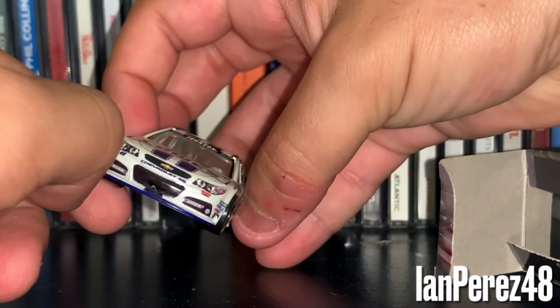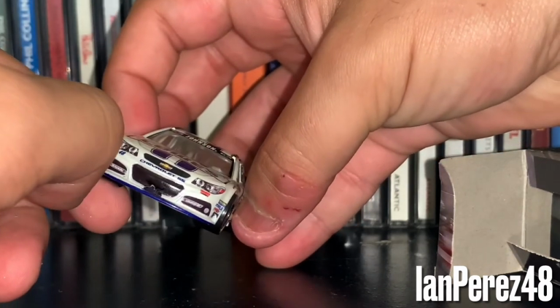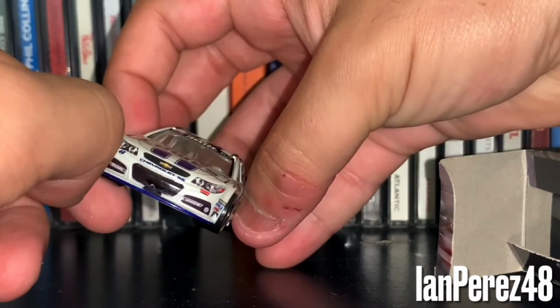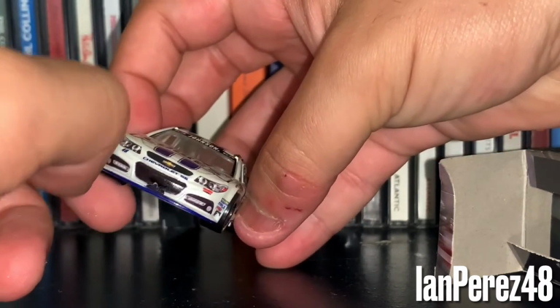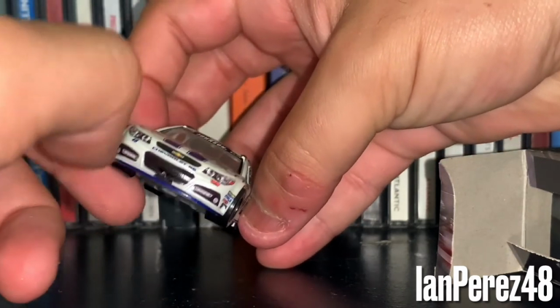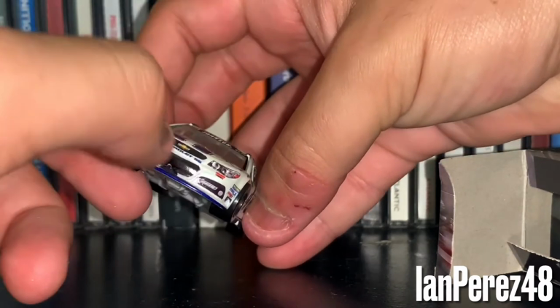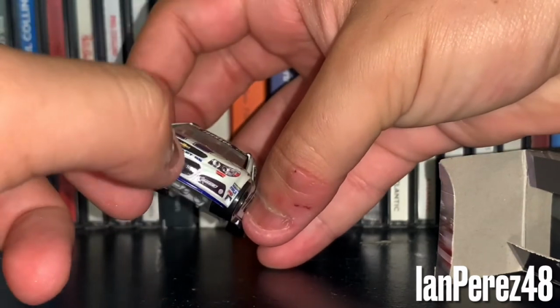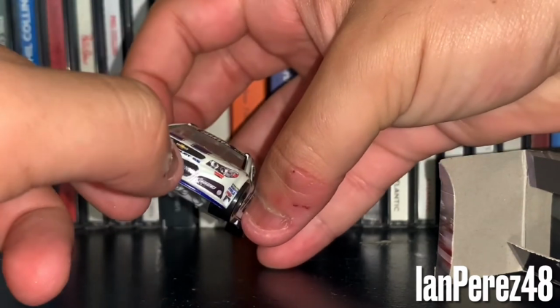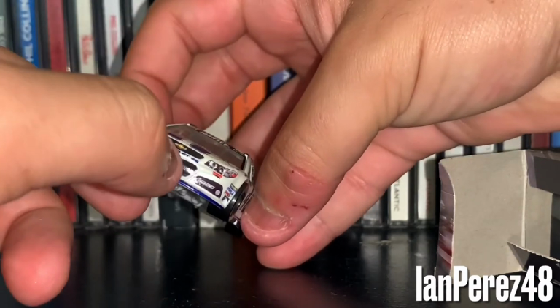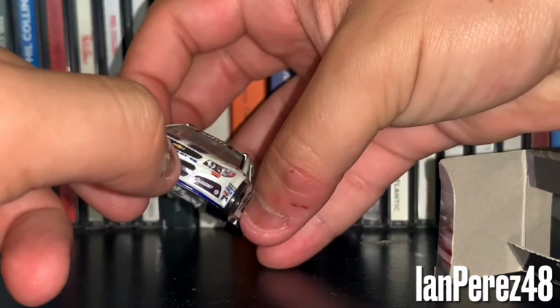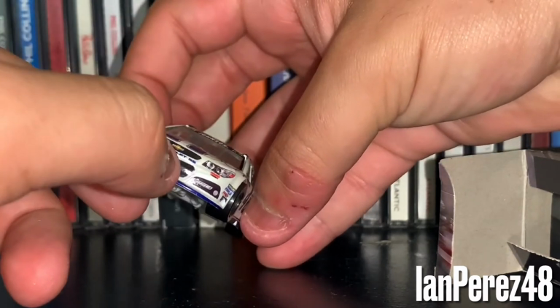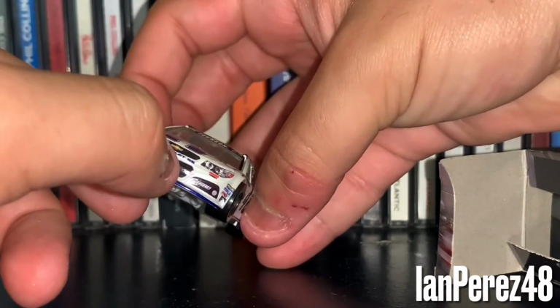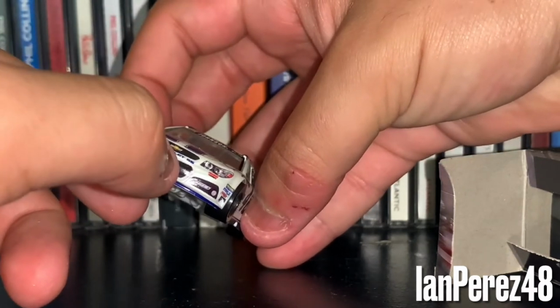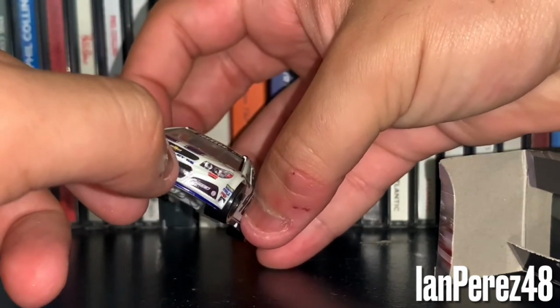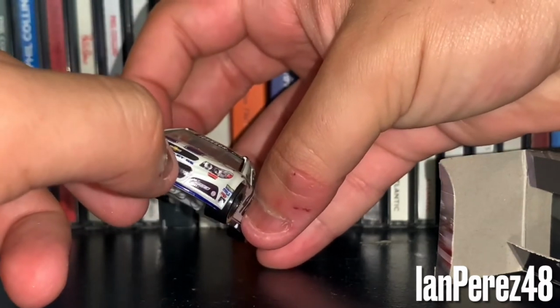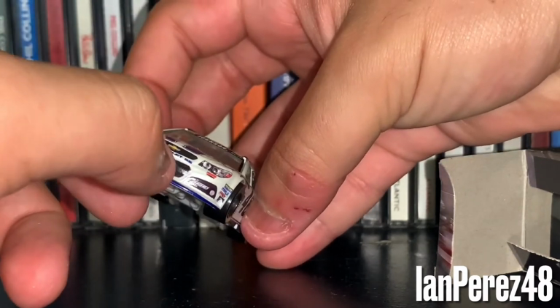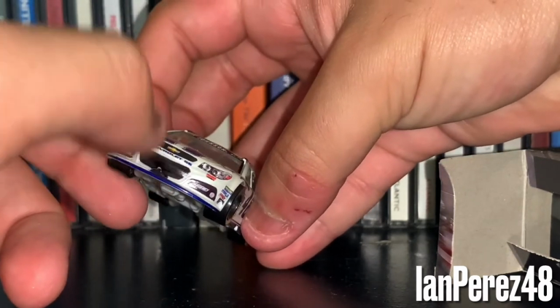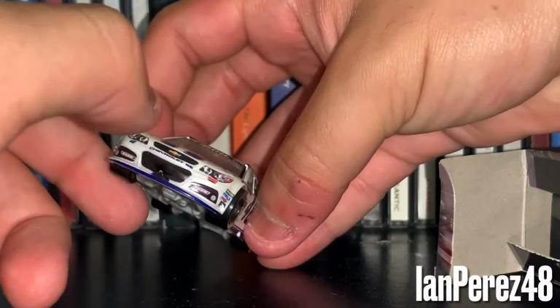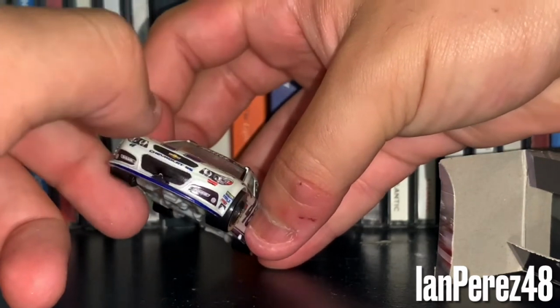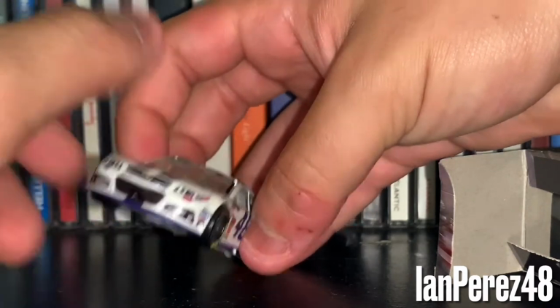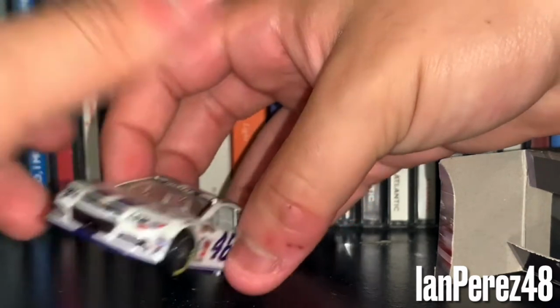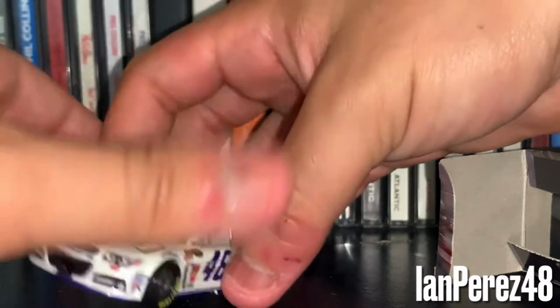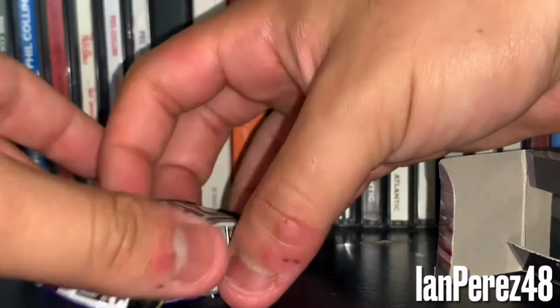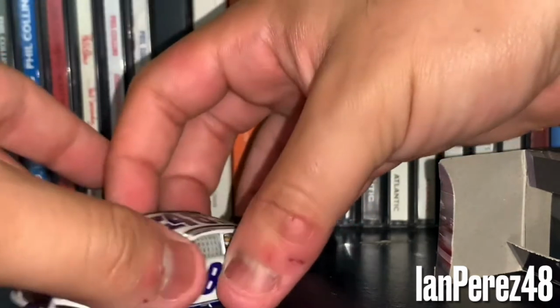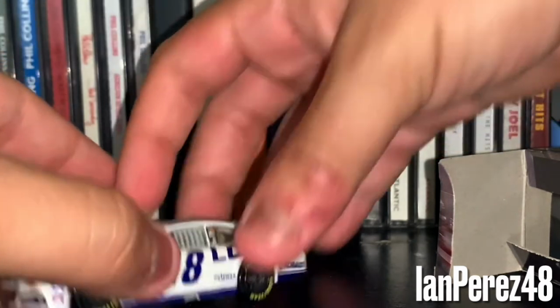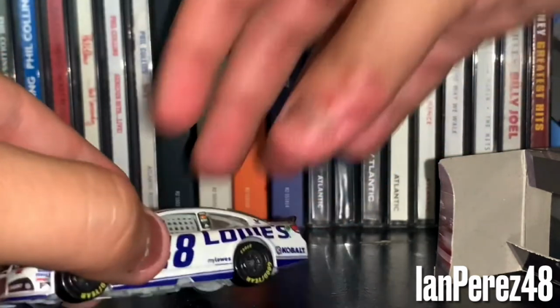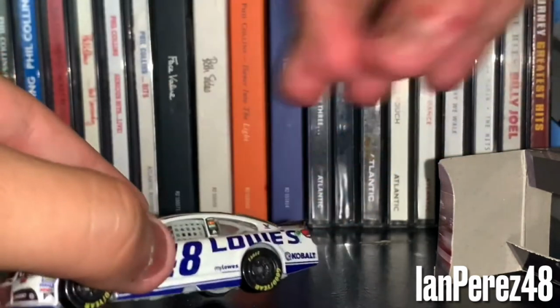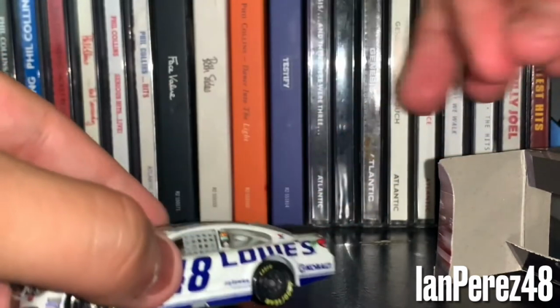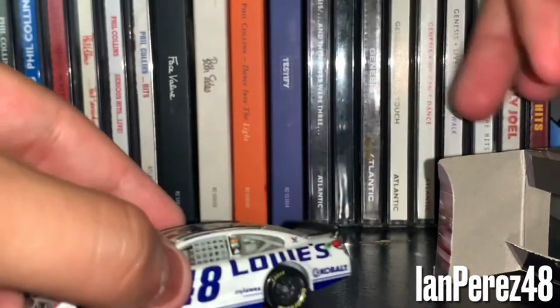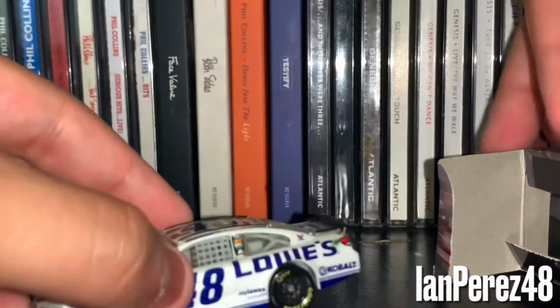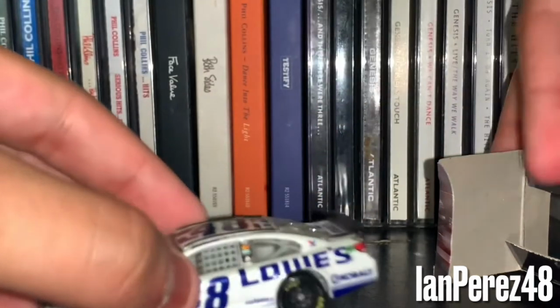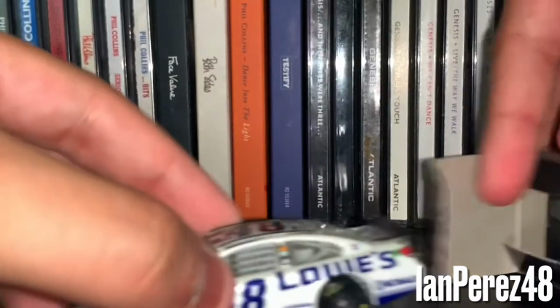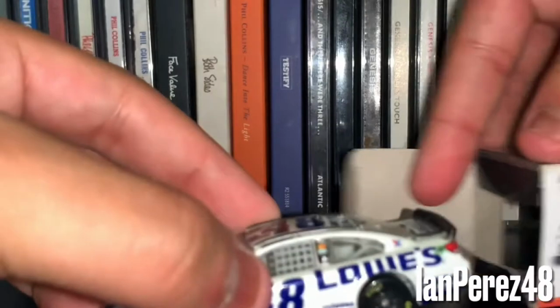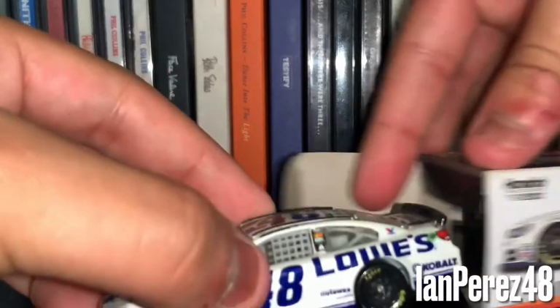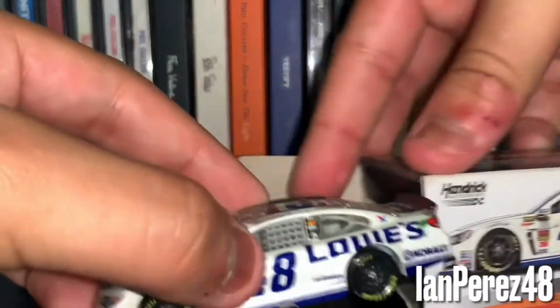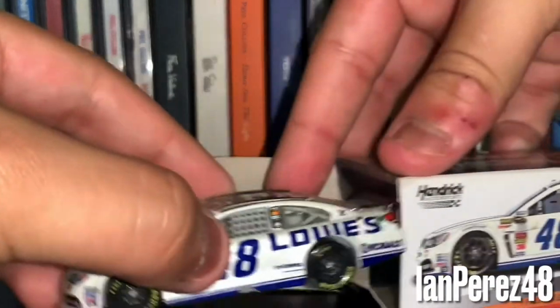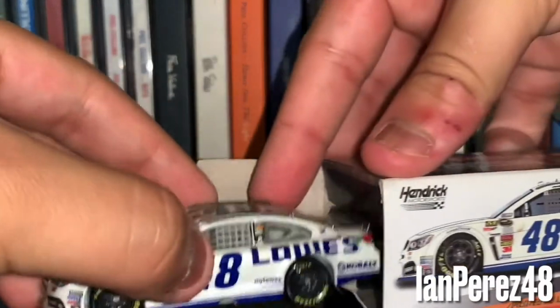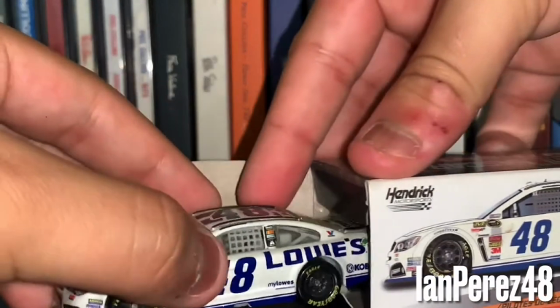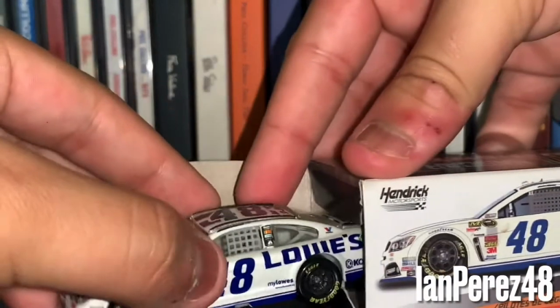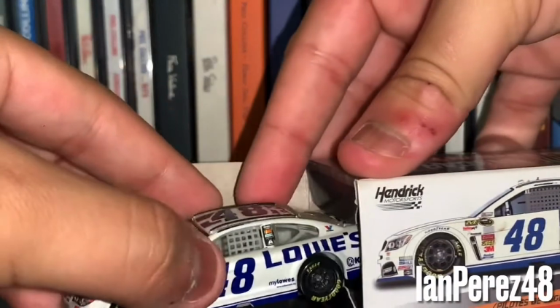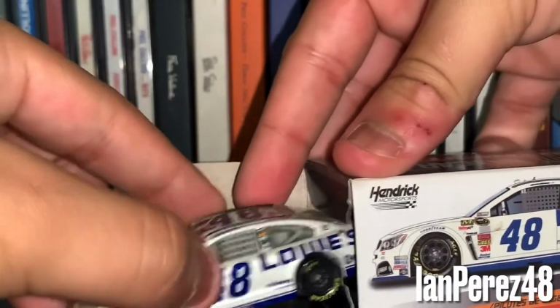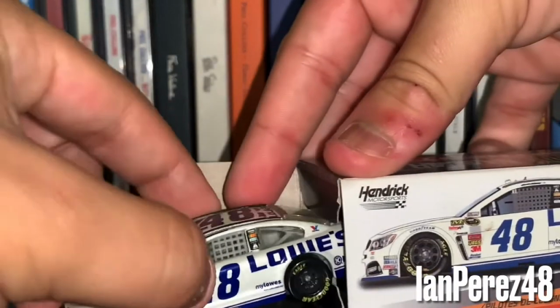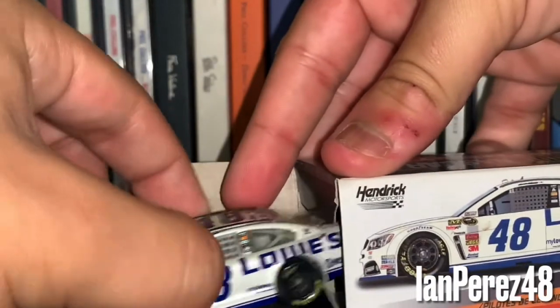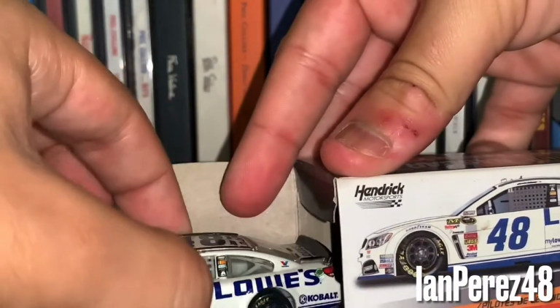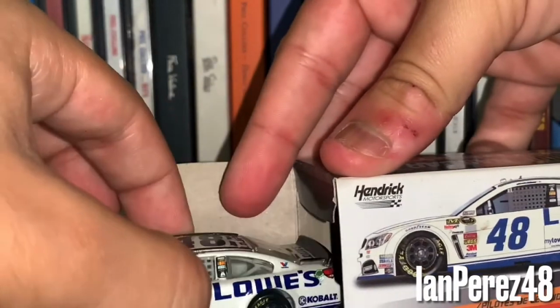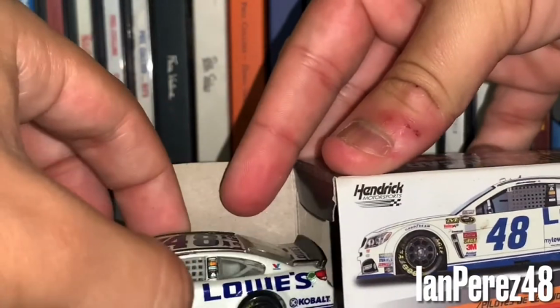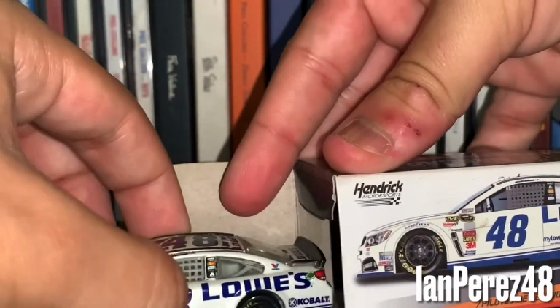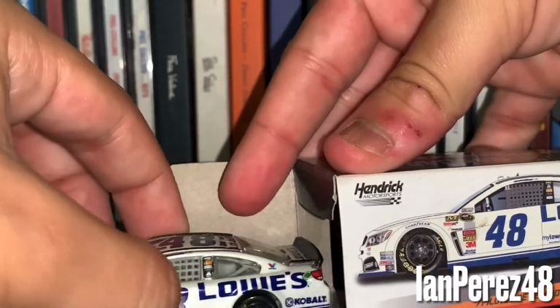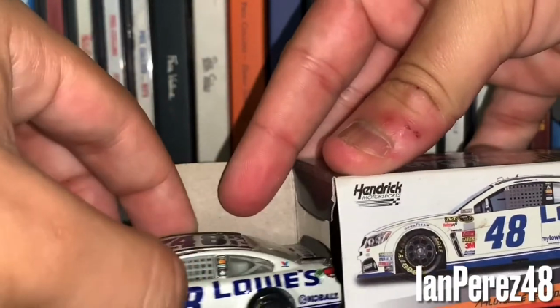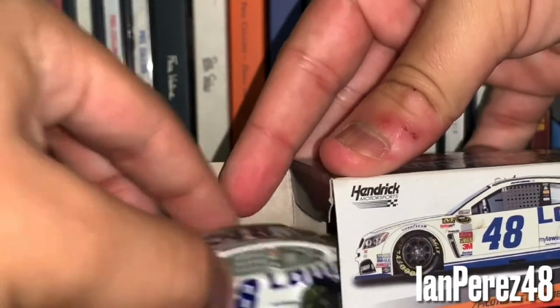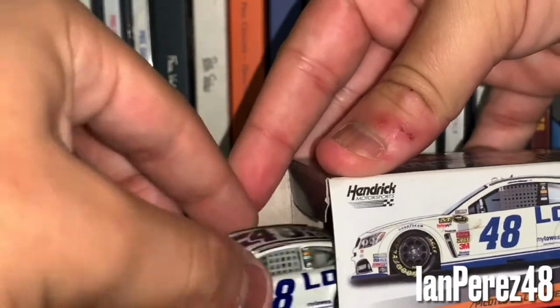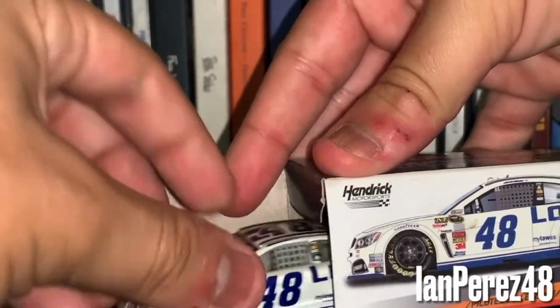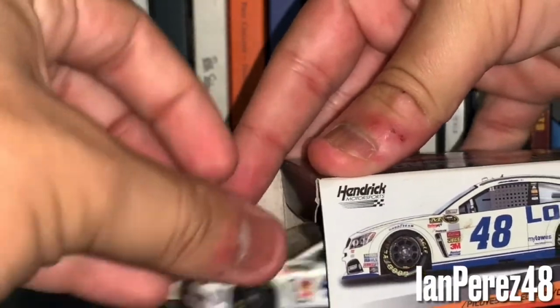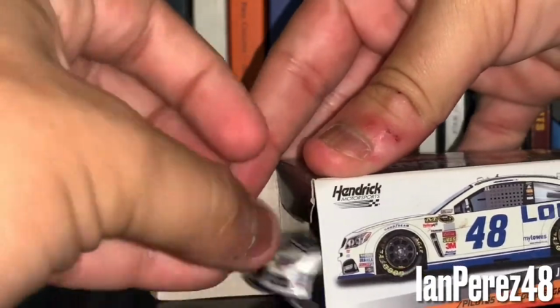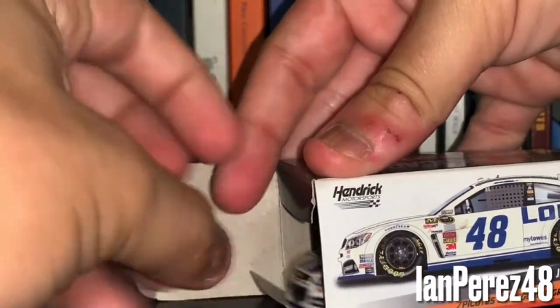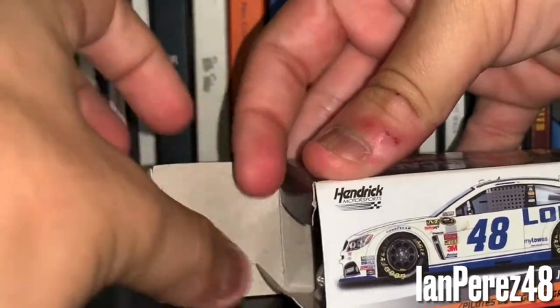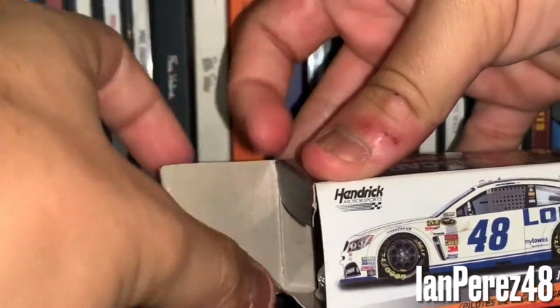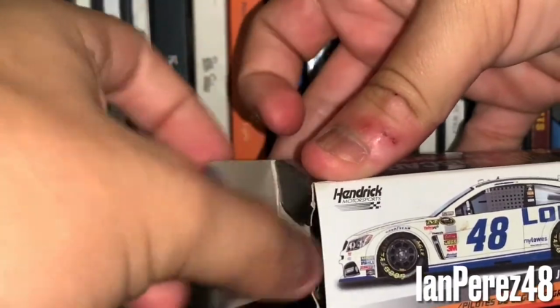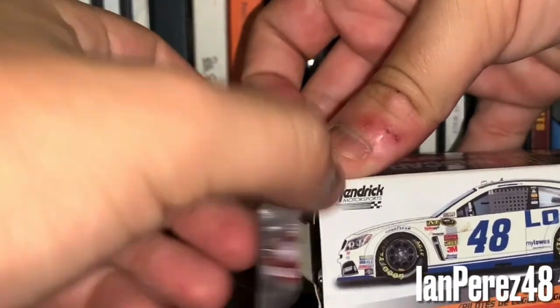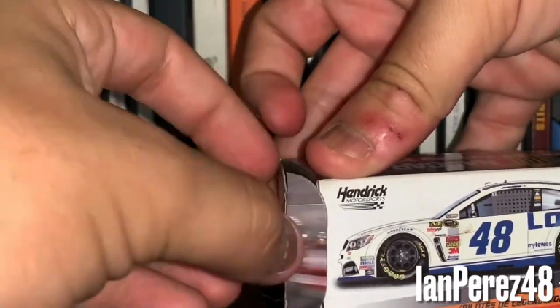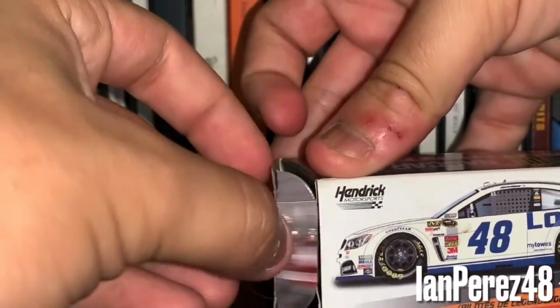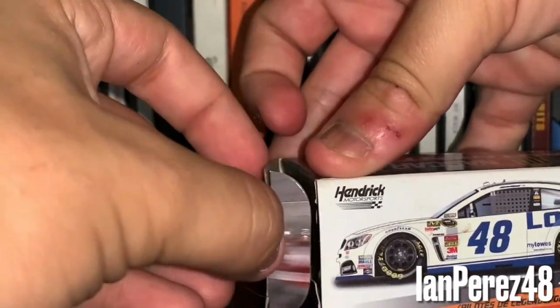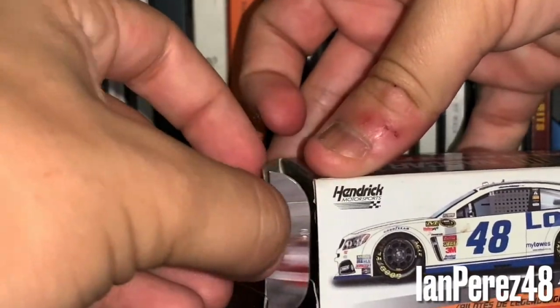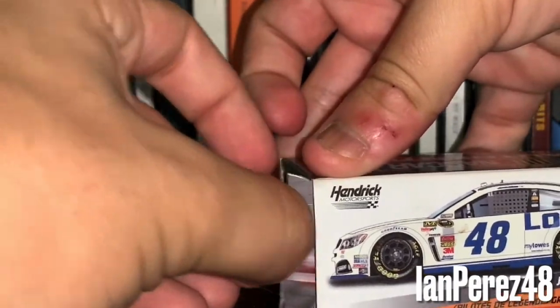Will I take care of that paint chip this time? Maybe — I'm not lazy. But yeah, this is Jimmie's 2014 Lowe's.